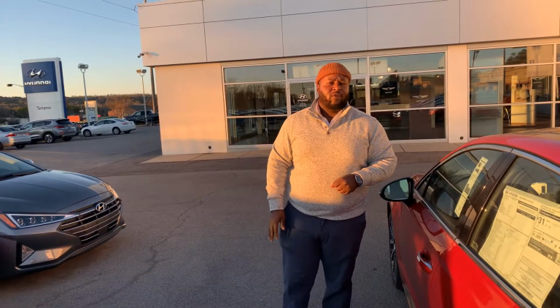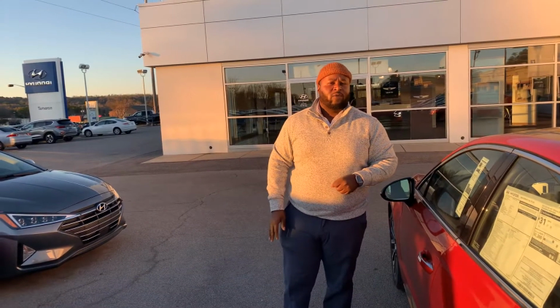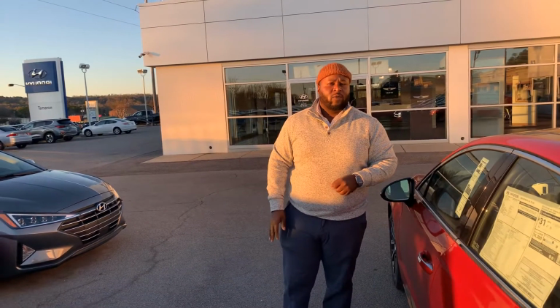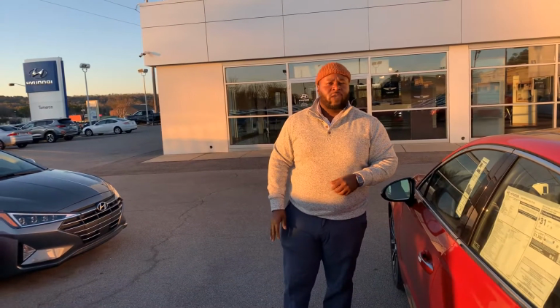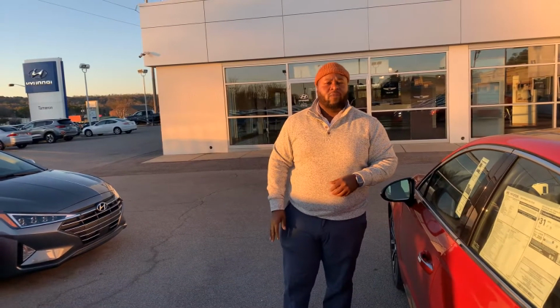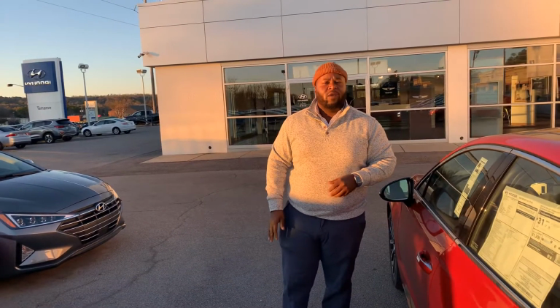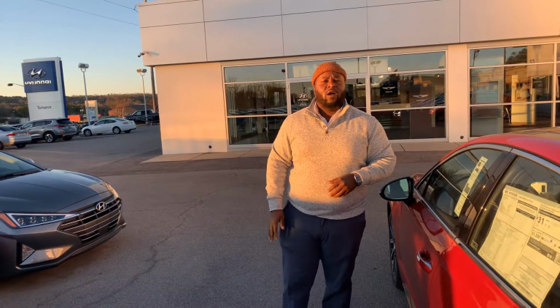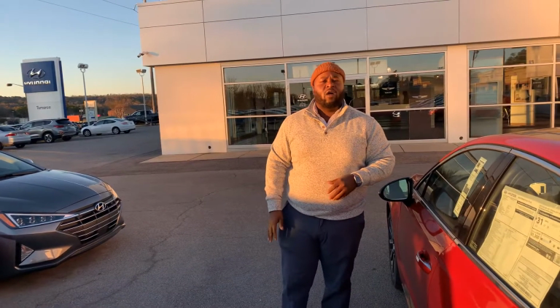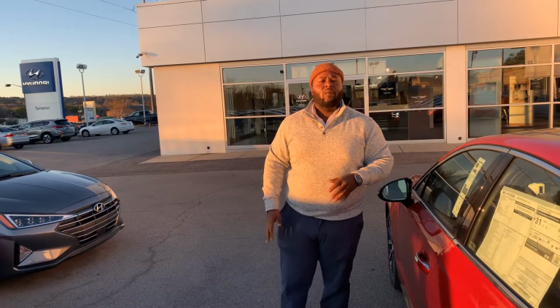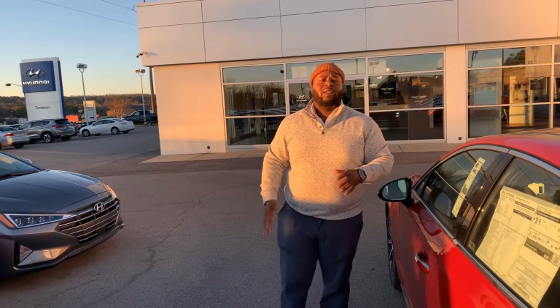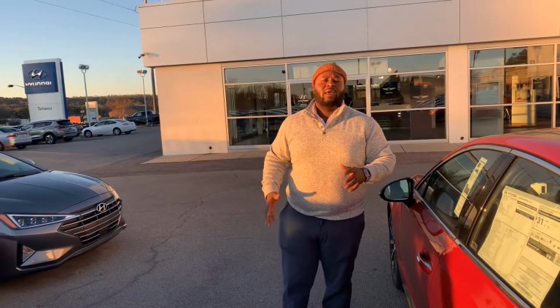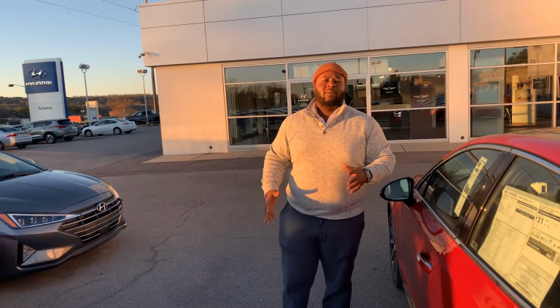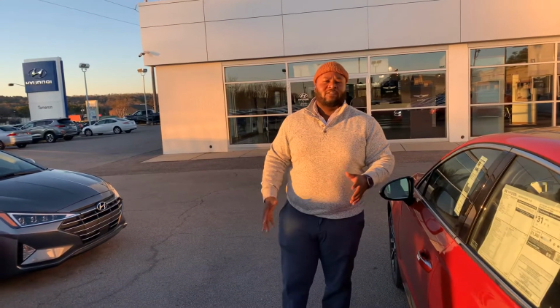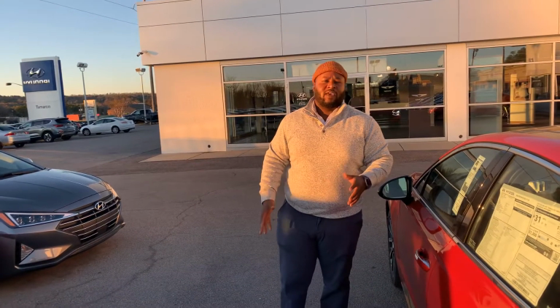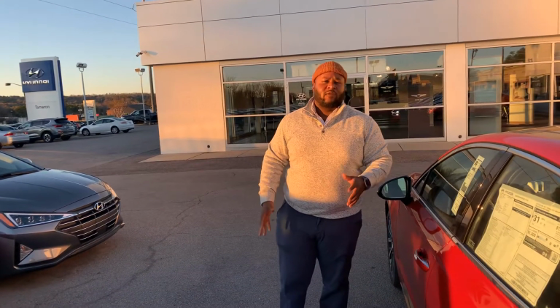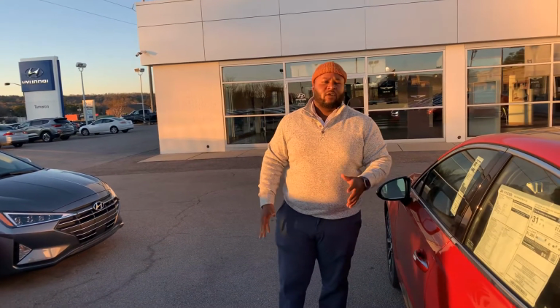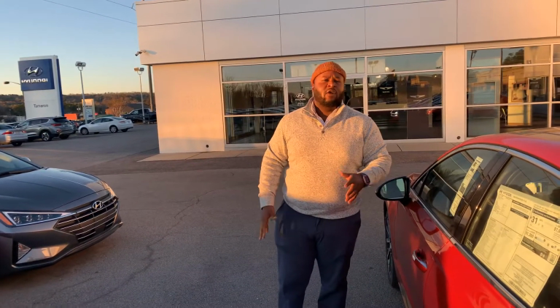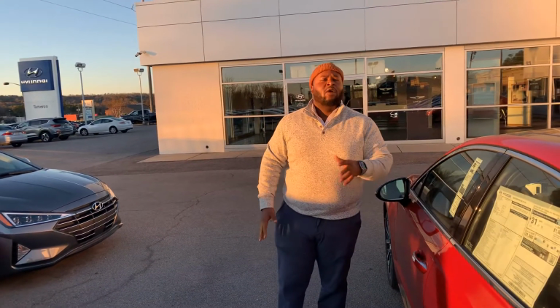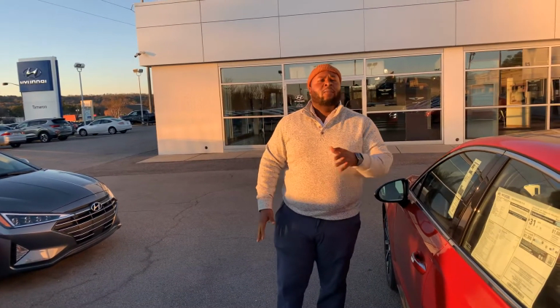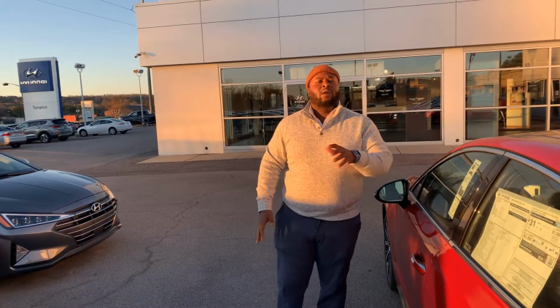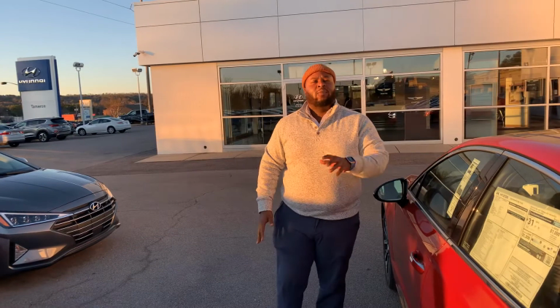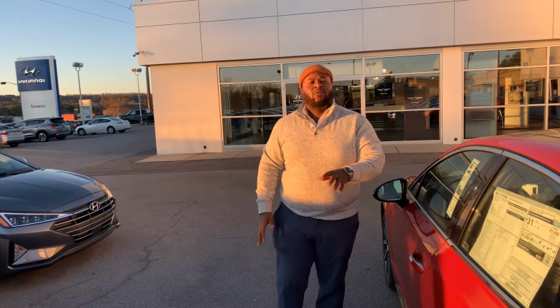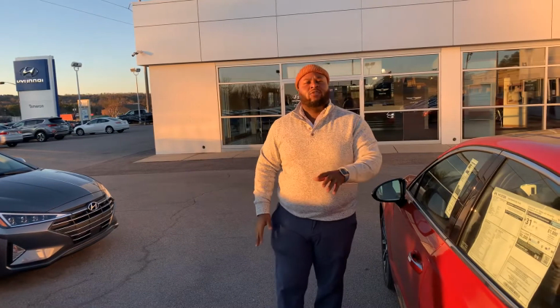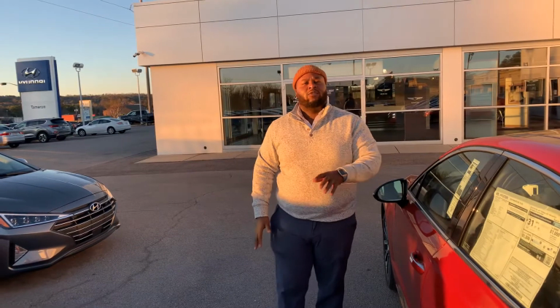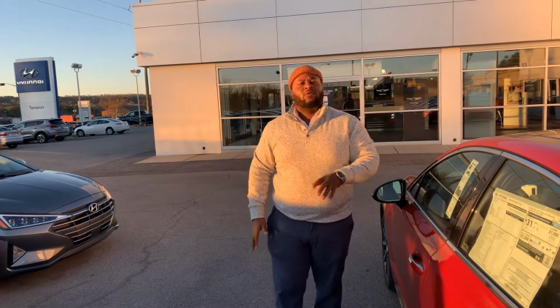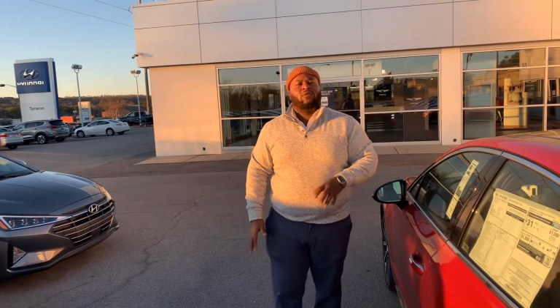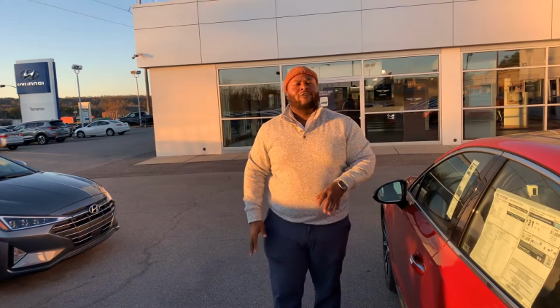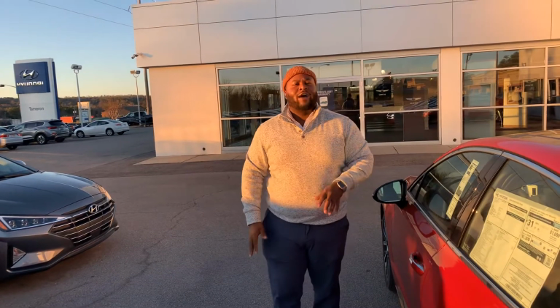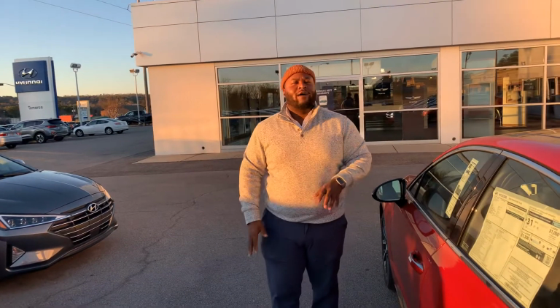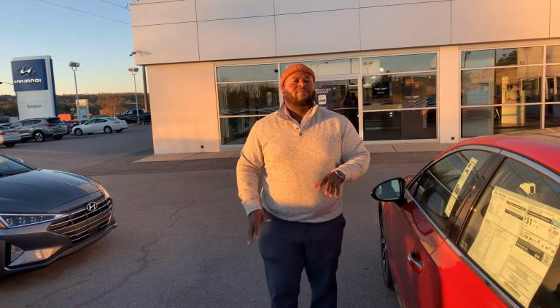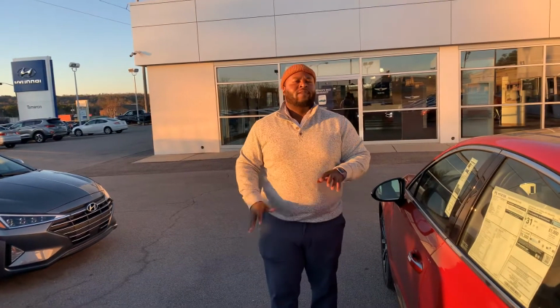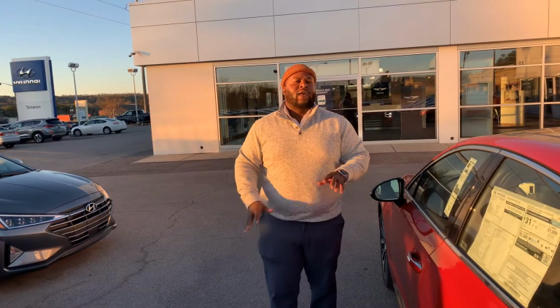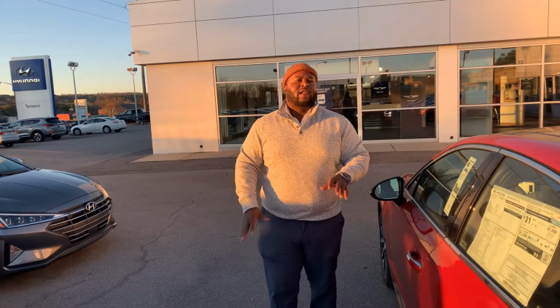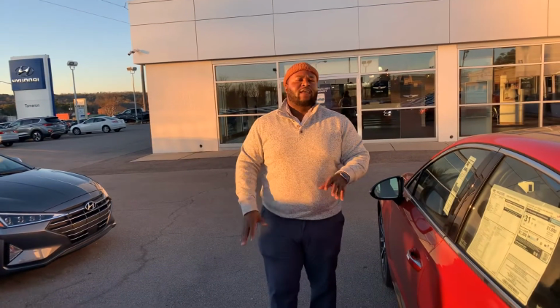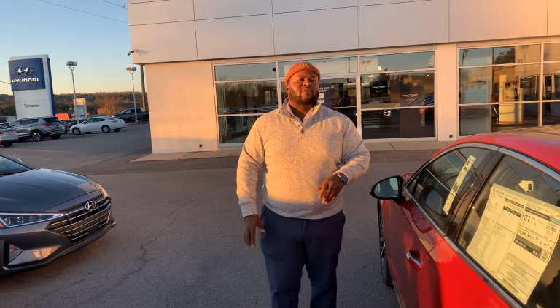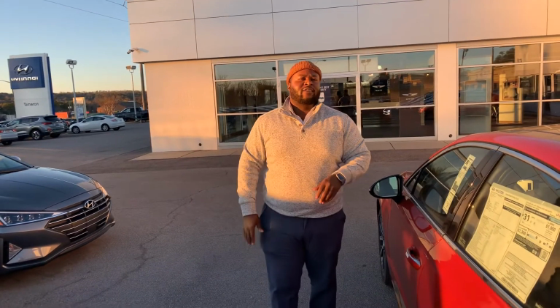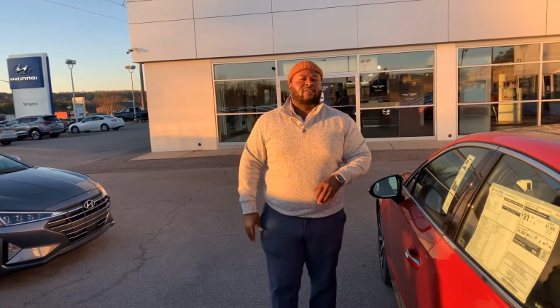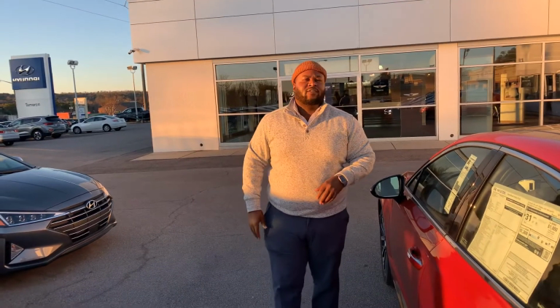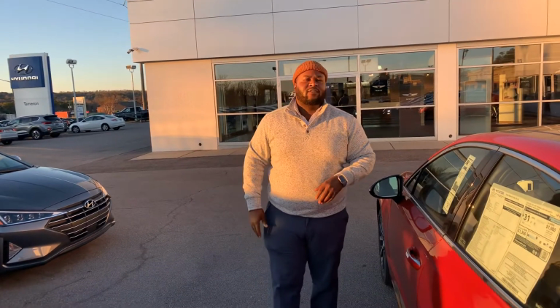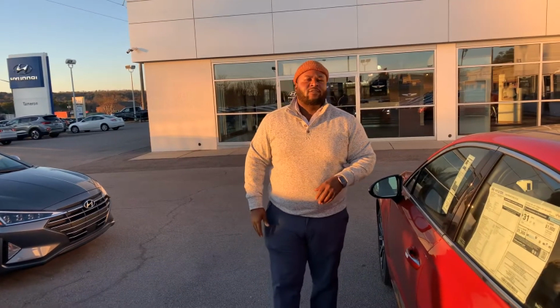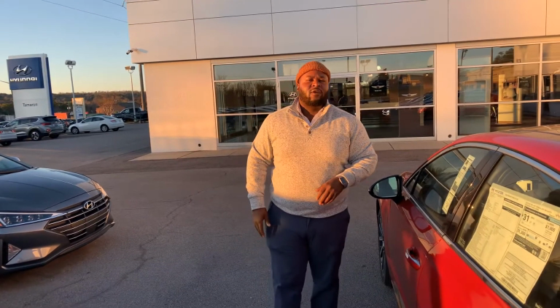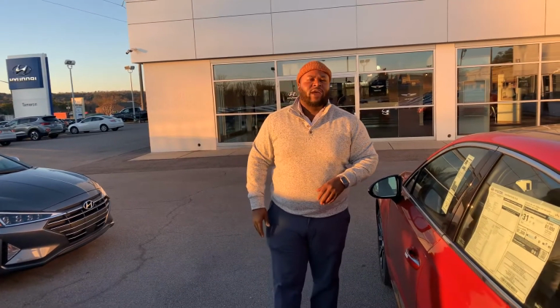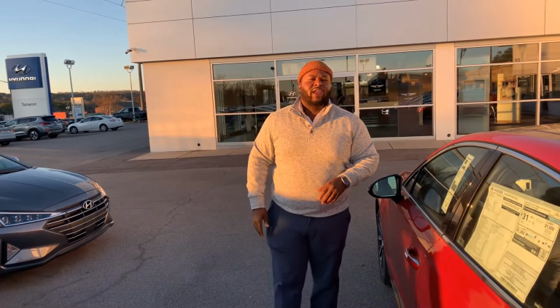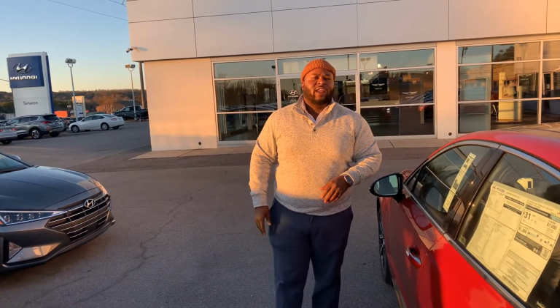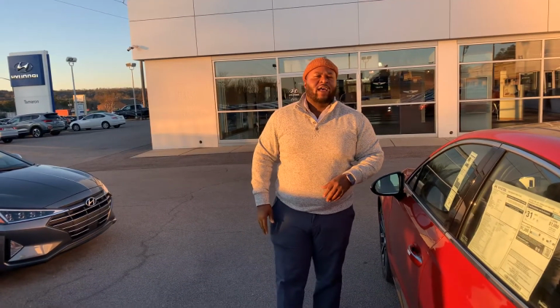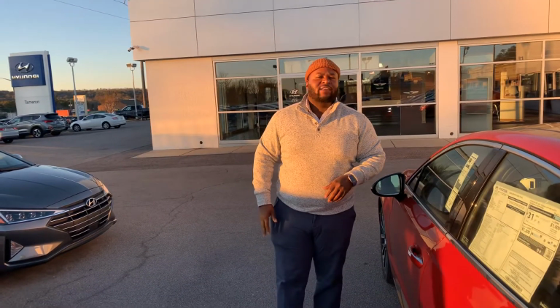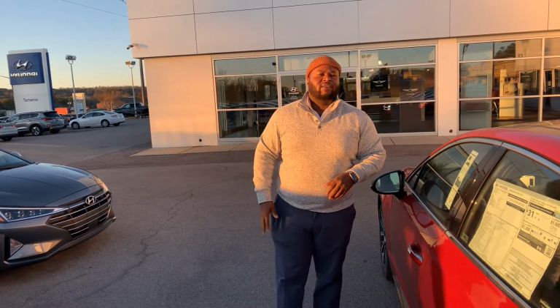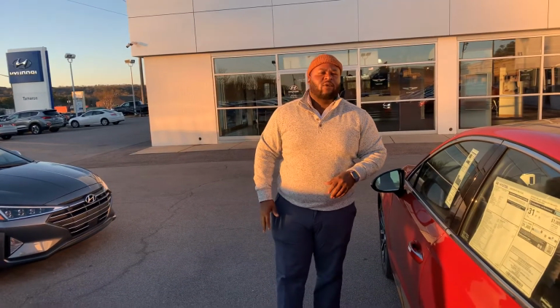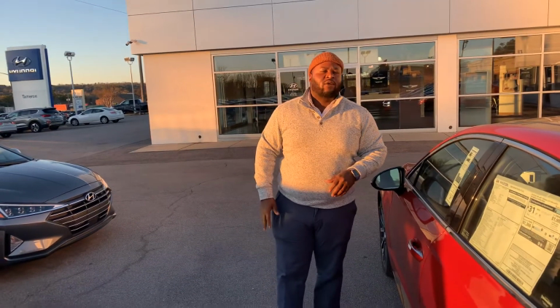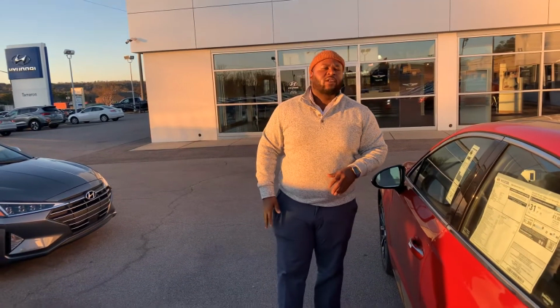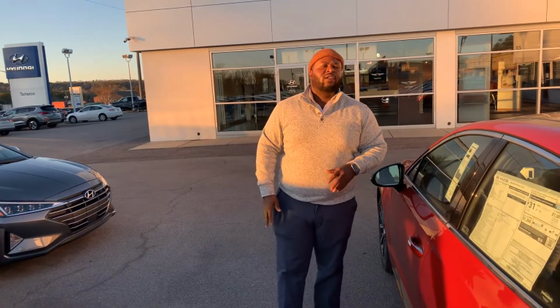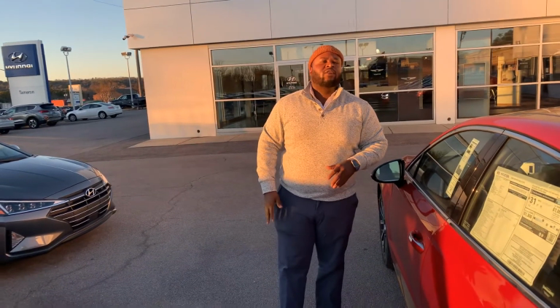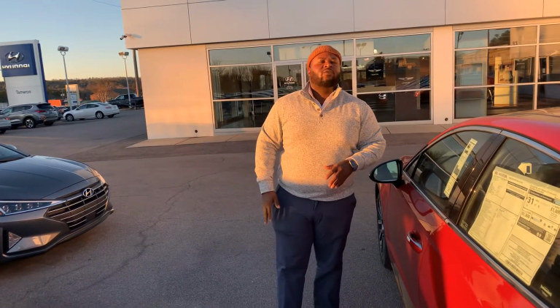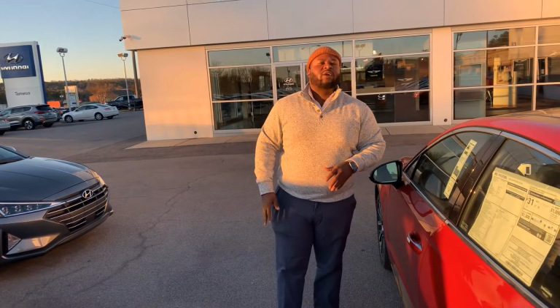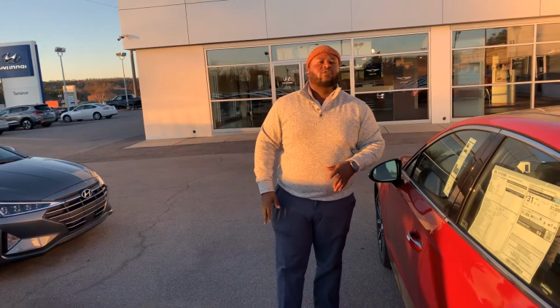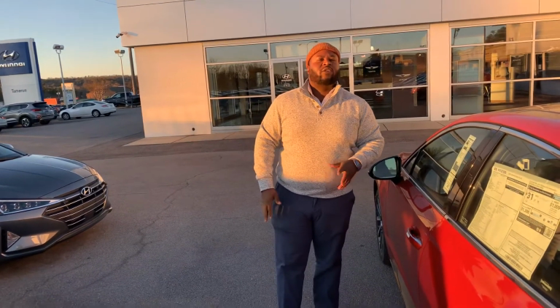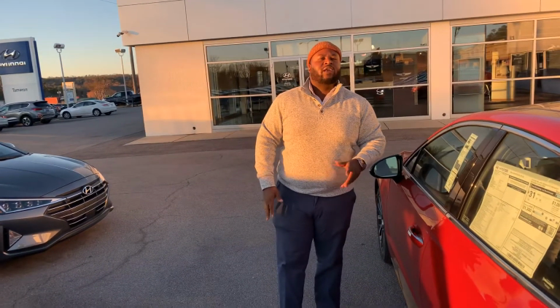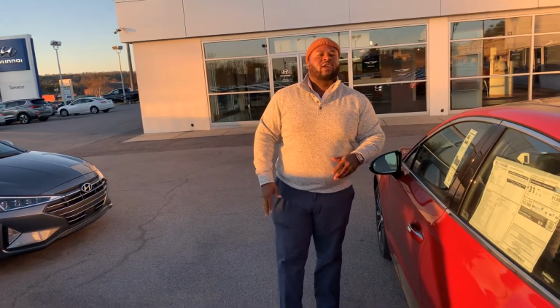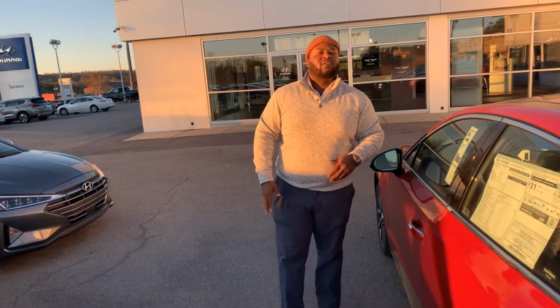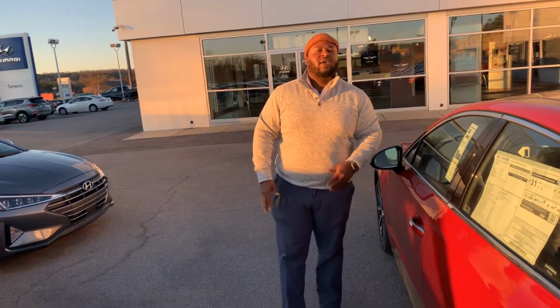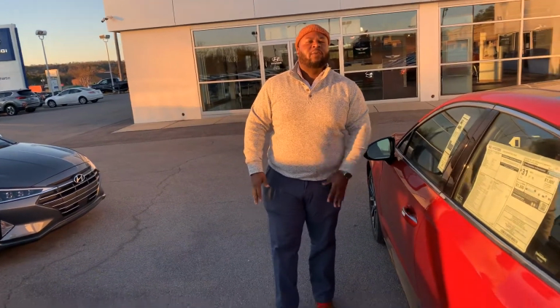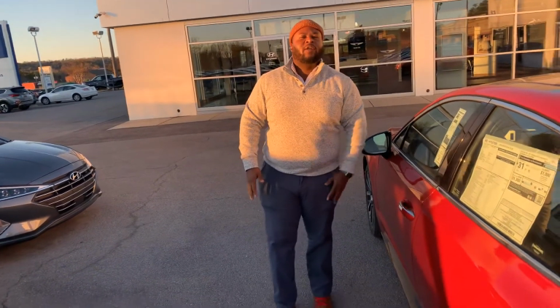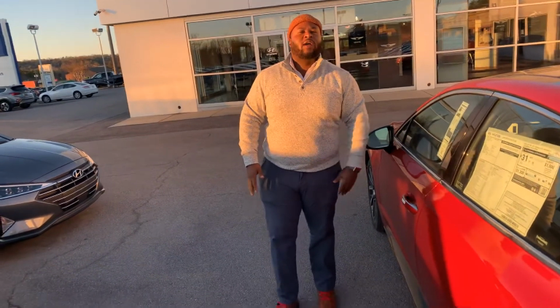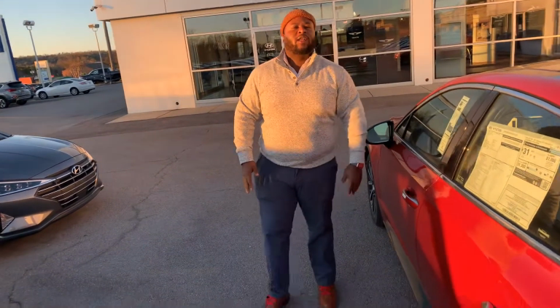So if you will give me a call, my name is Xavier. My number is 205-886-0890. You're going to love the way you're treated here at Tamron Hyundai.